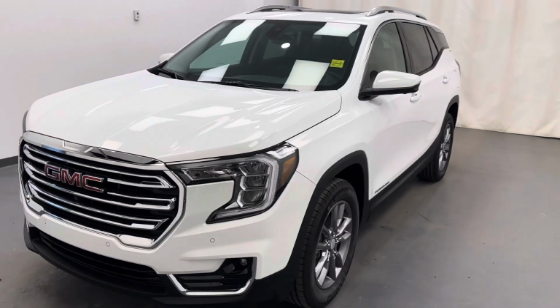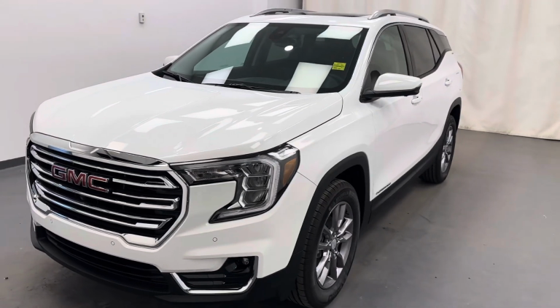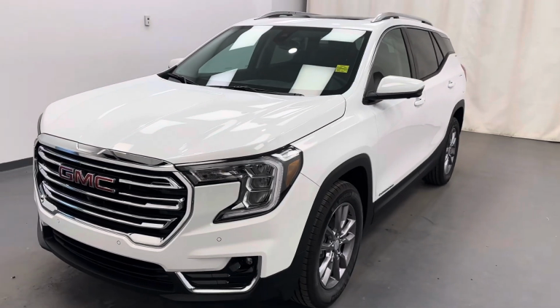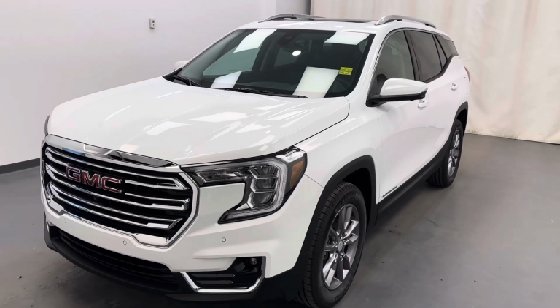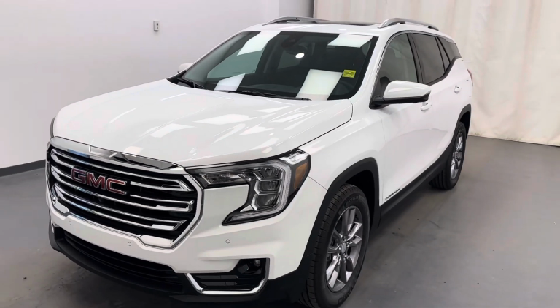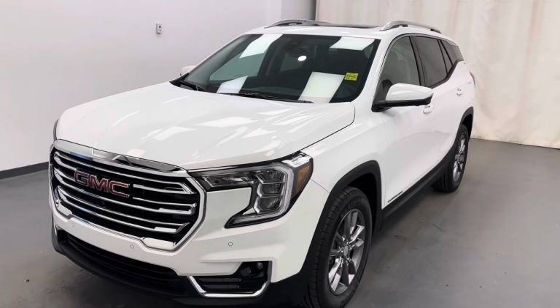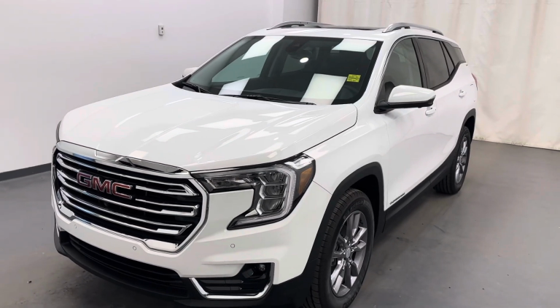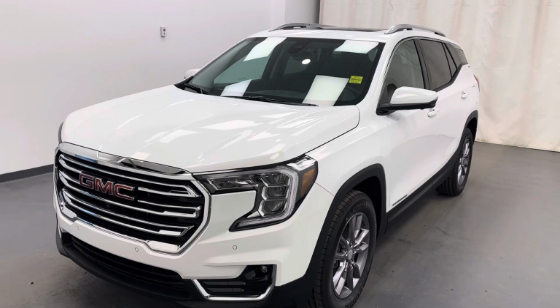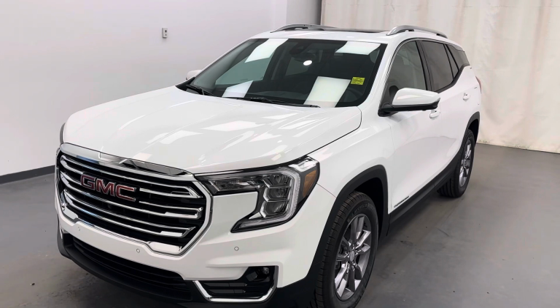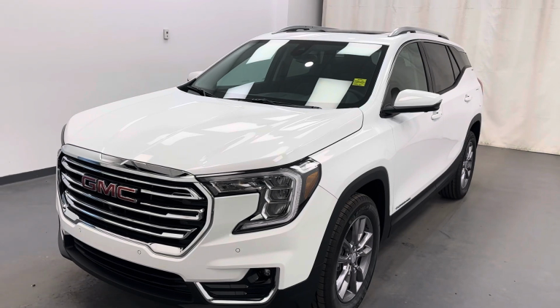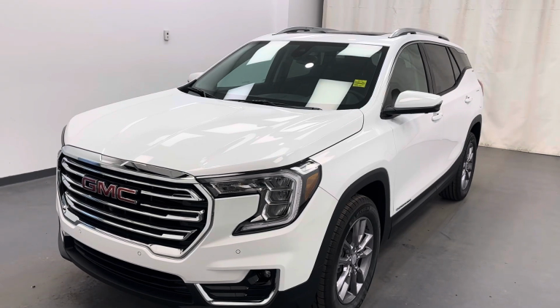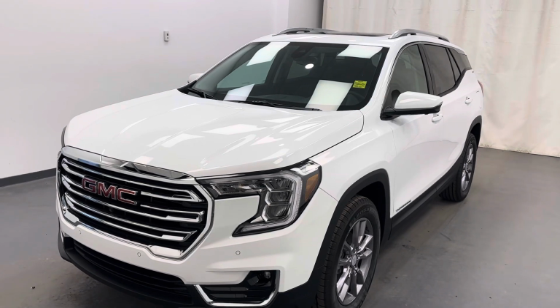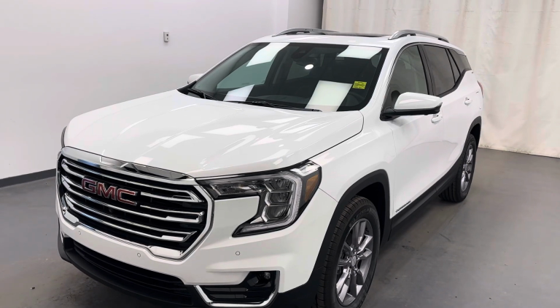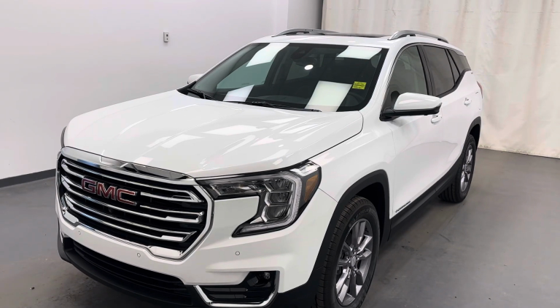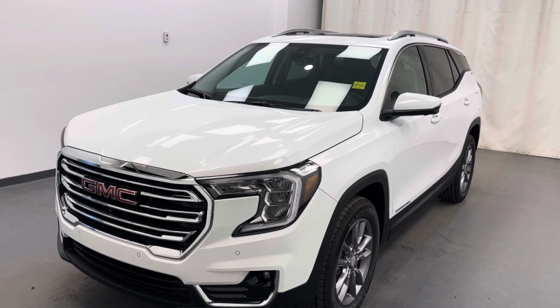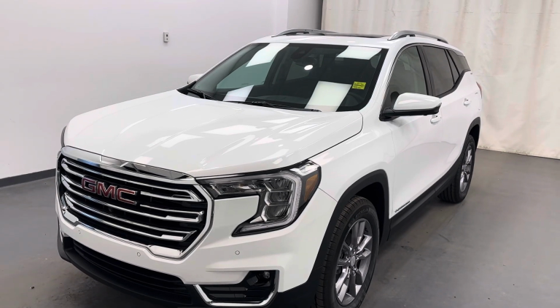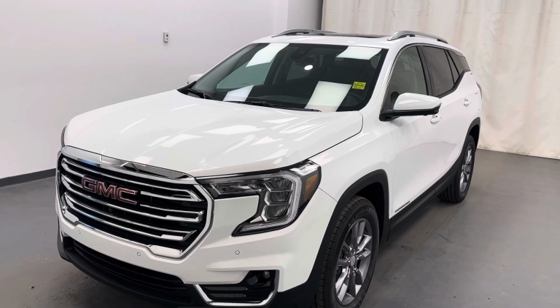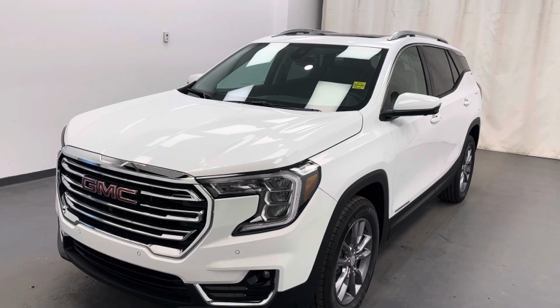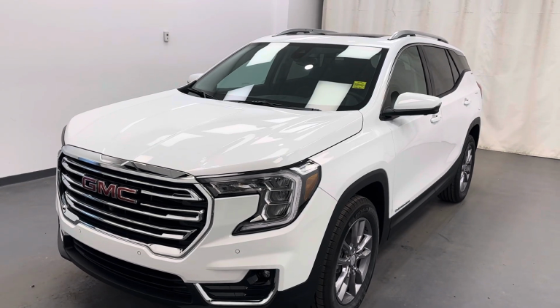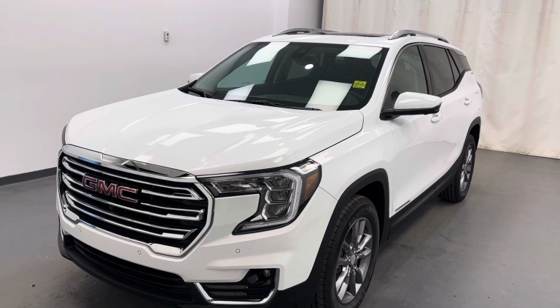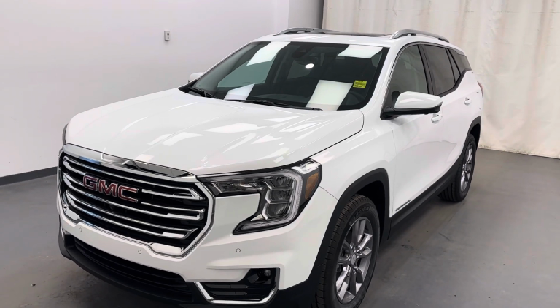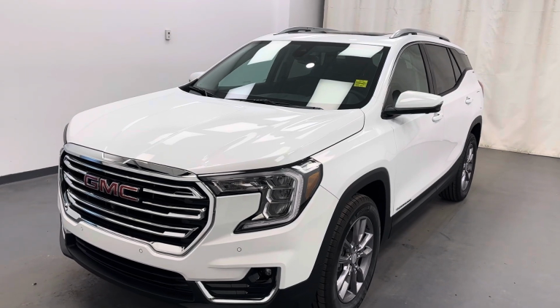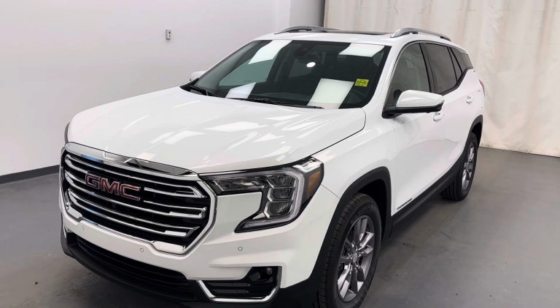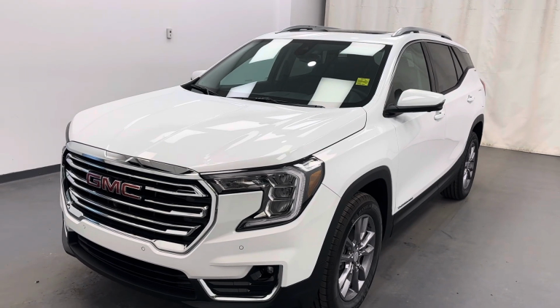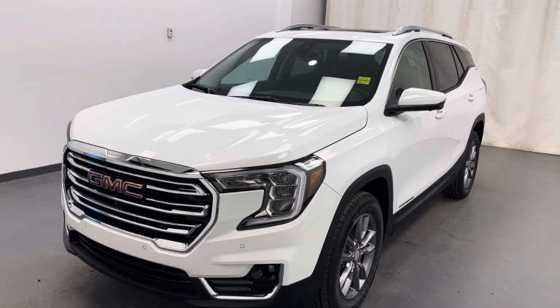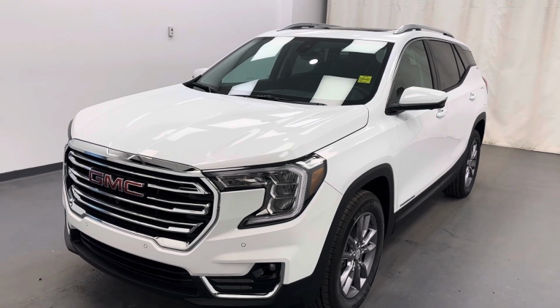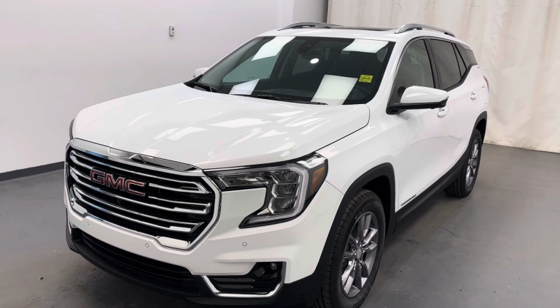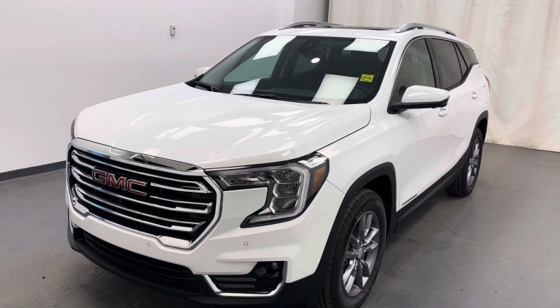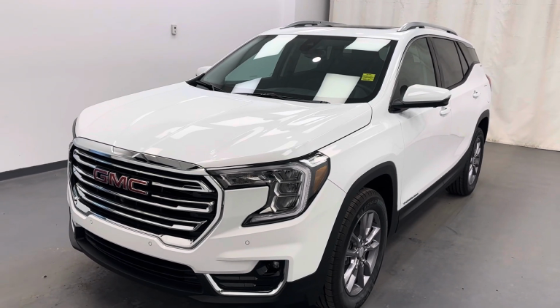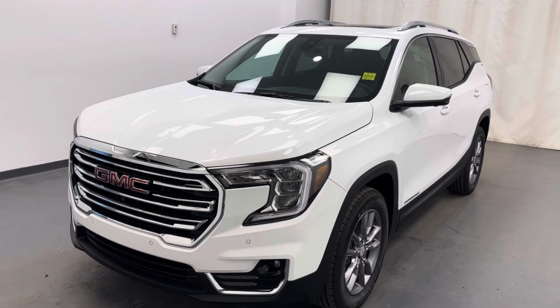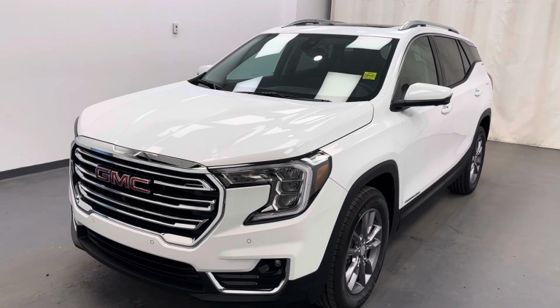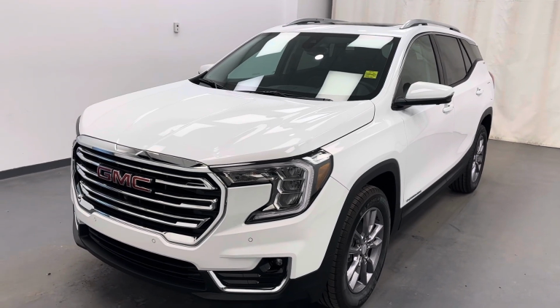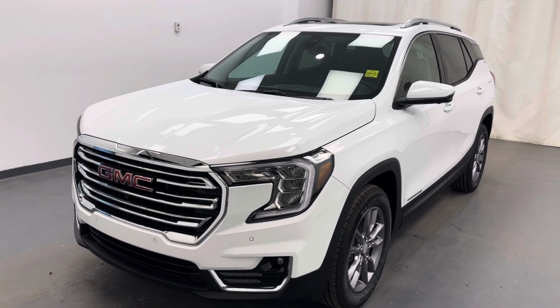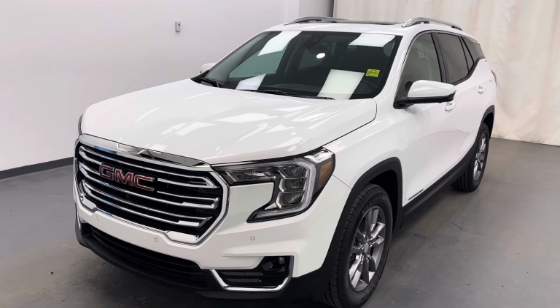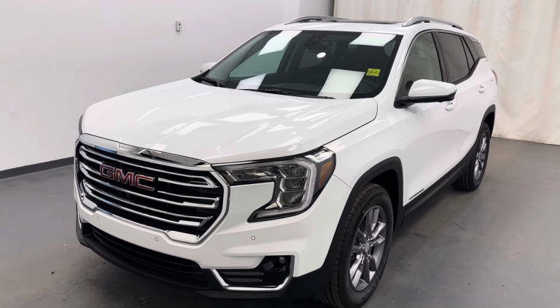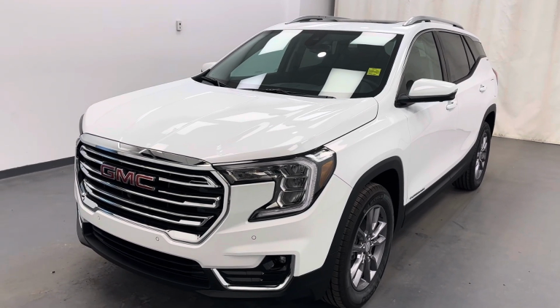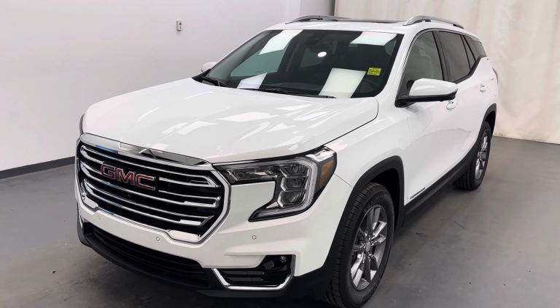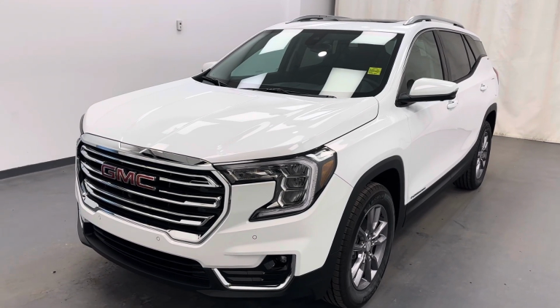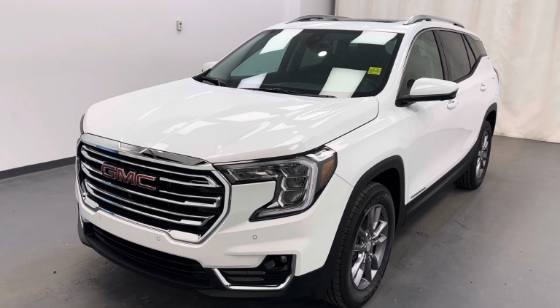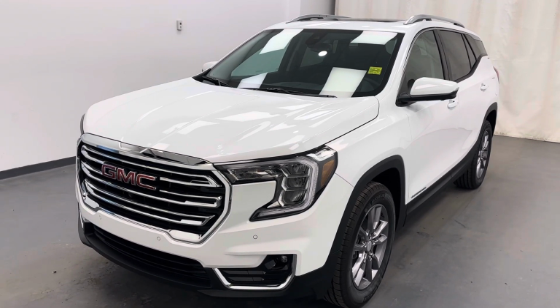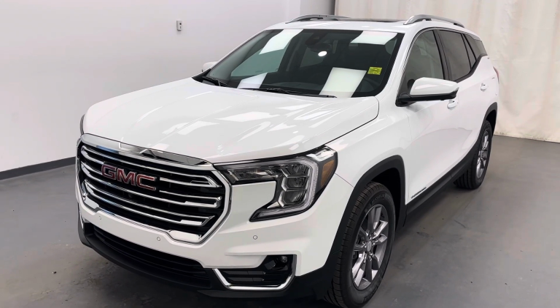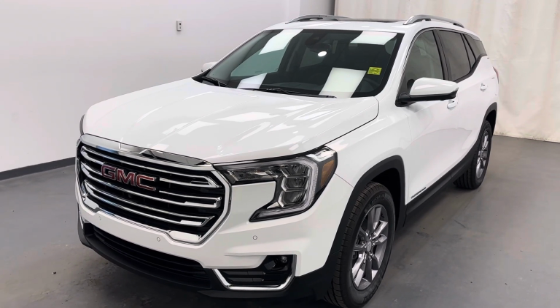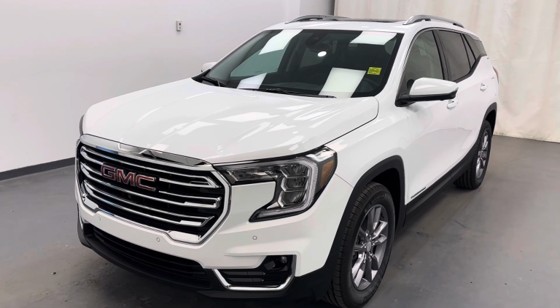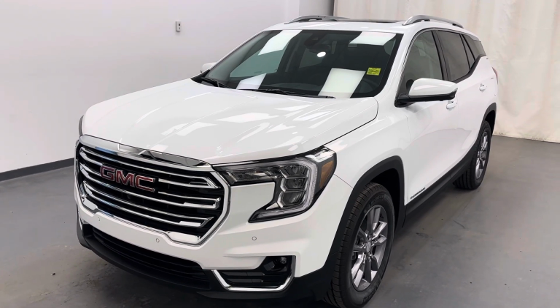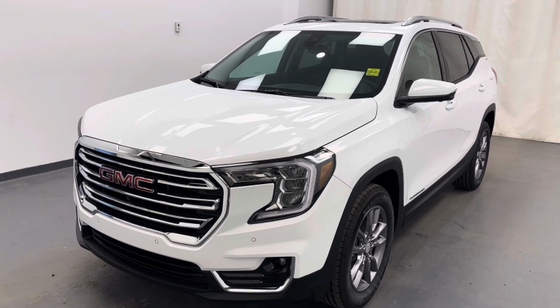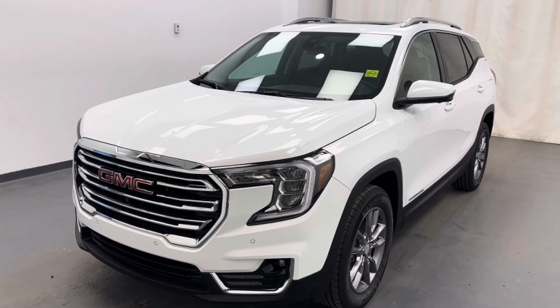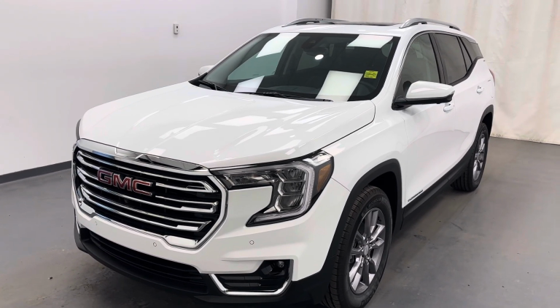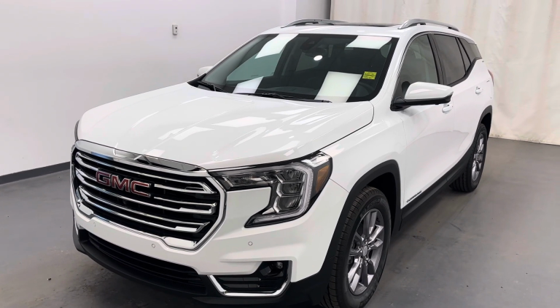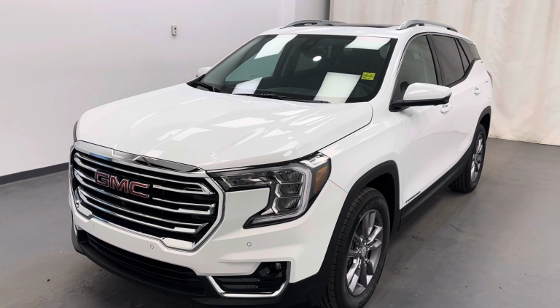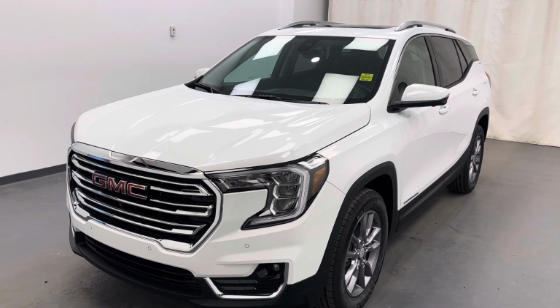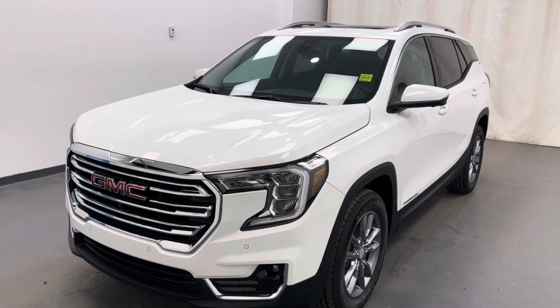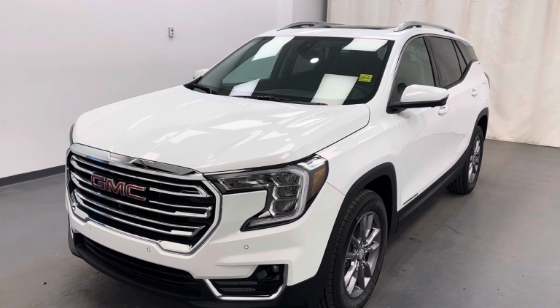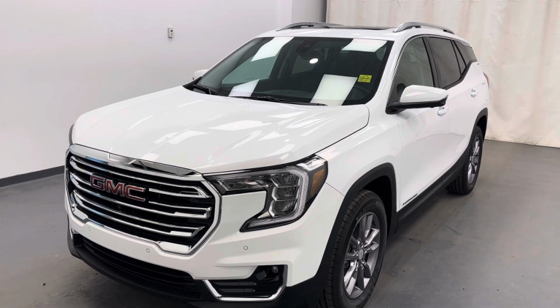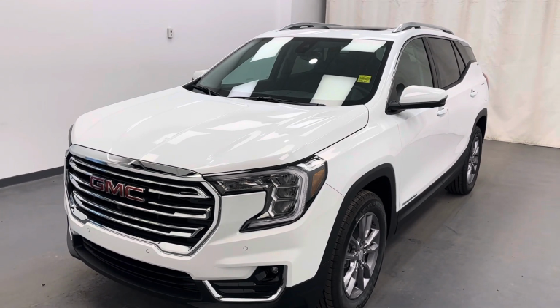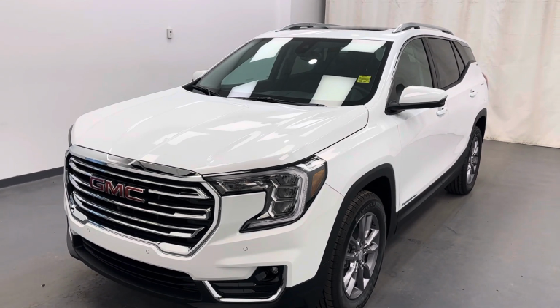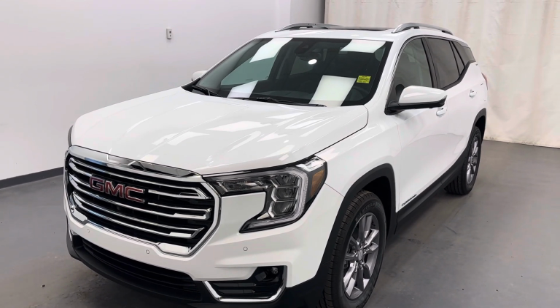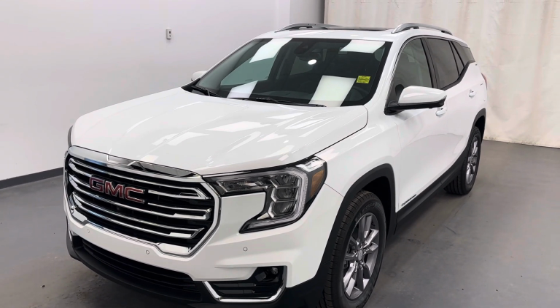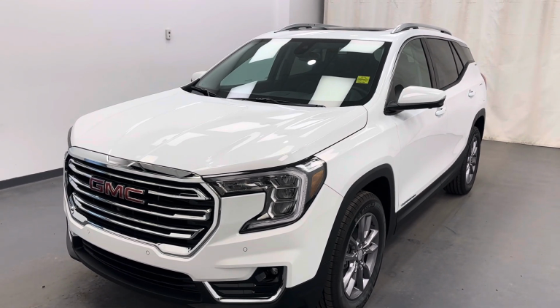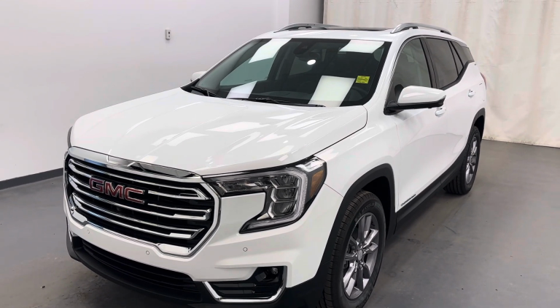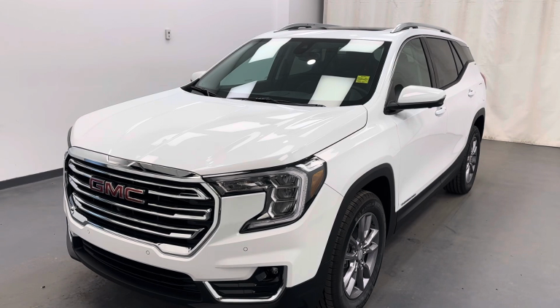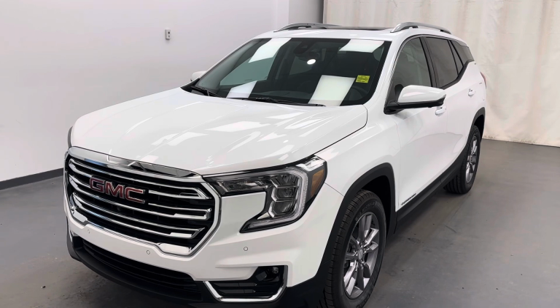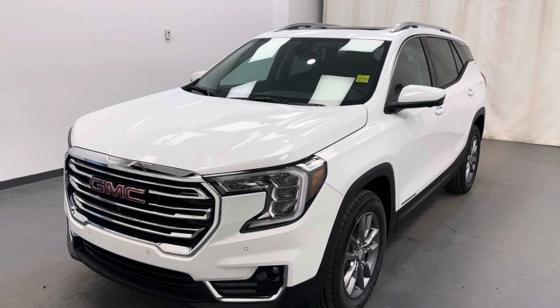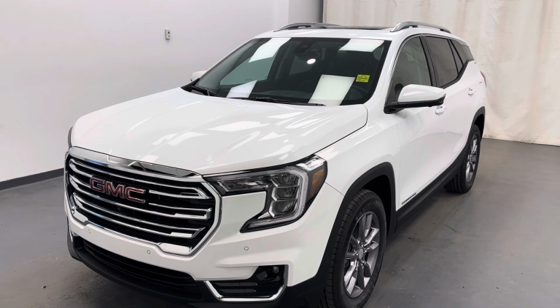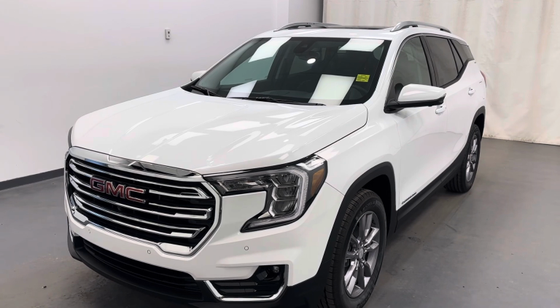Once again, dock number 250999, 2024 GMC Terrain. It is an SLT in white.